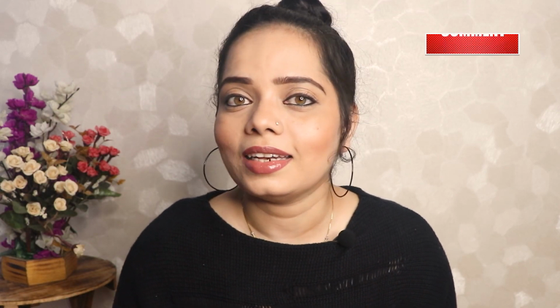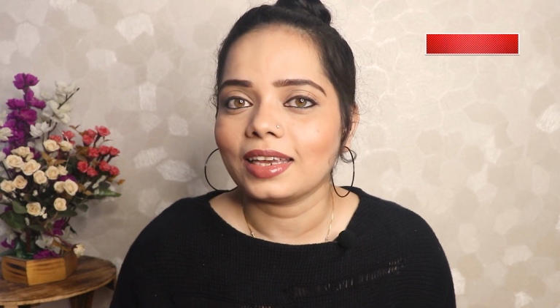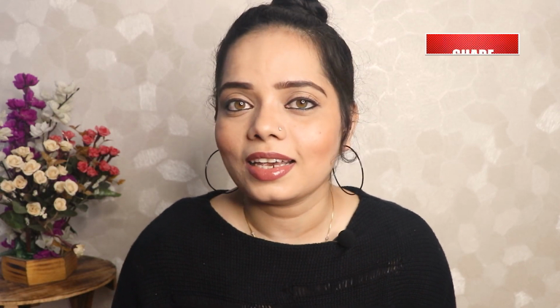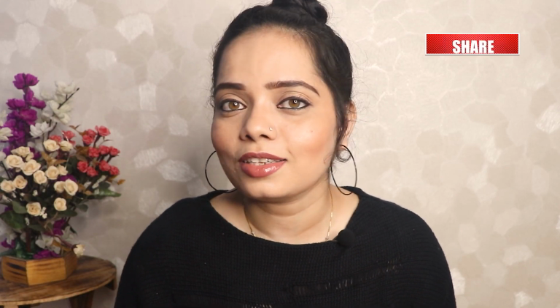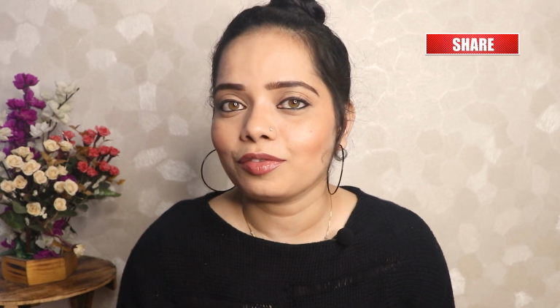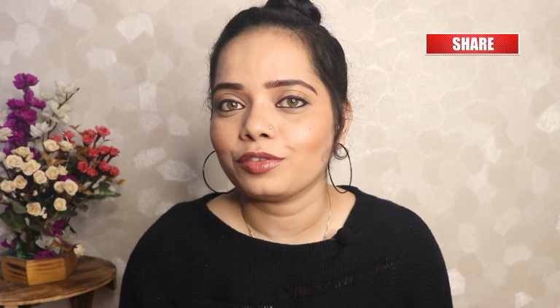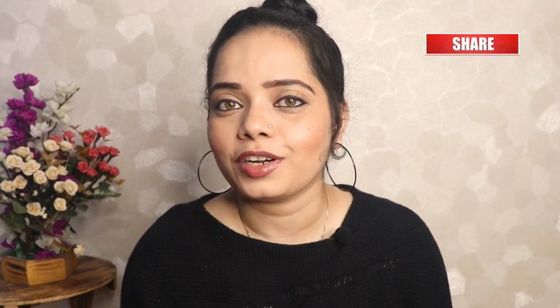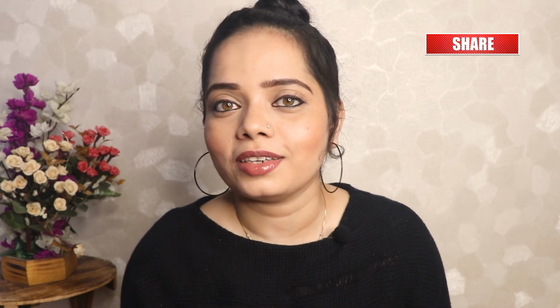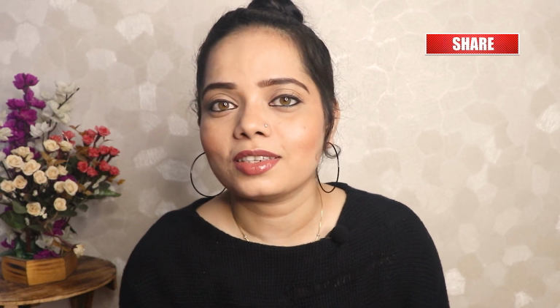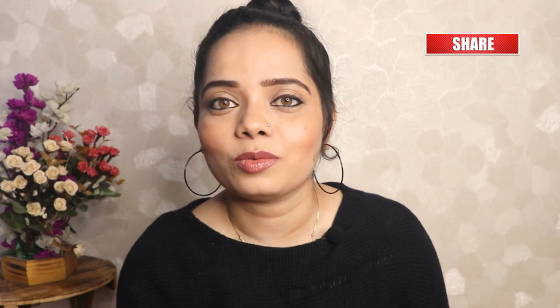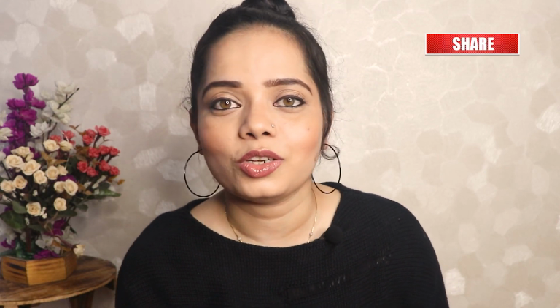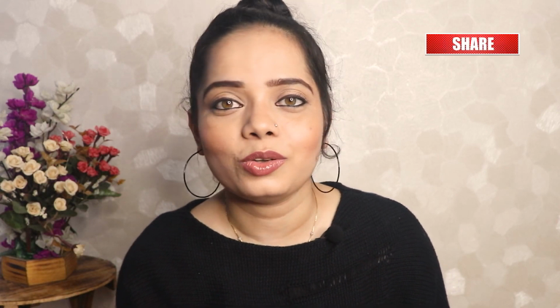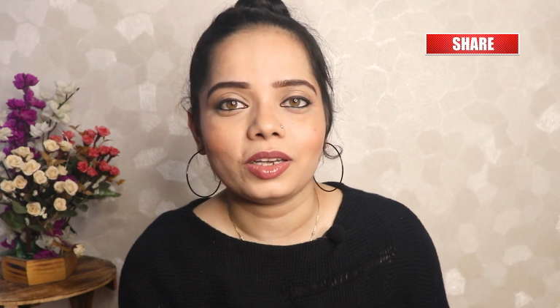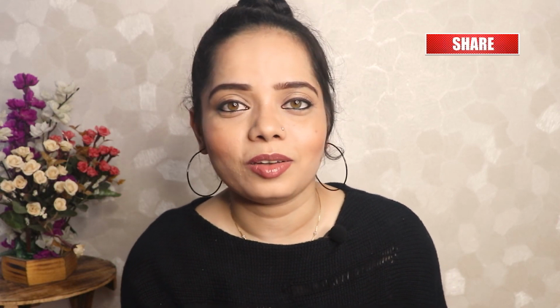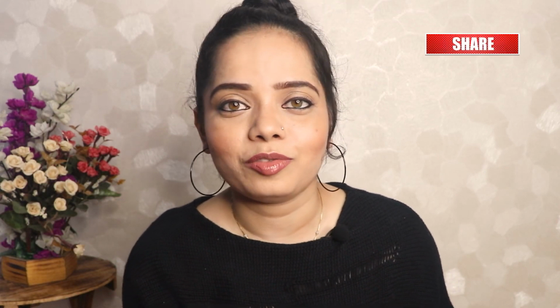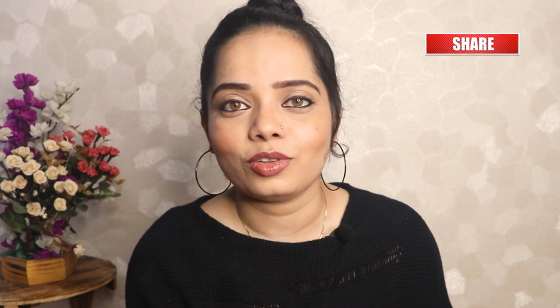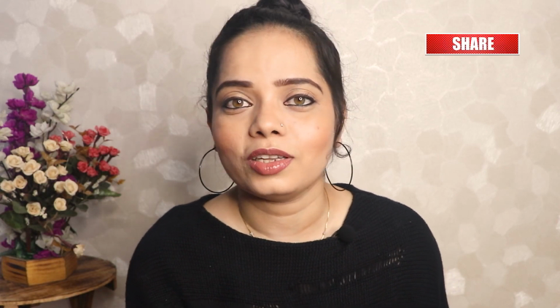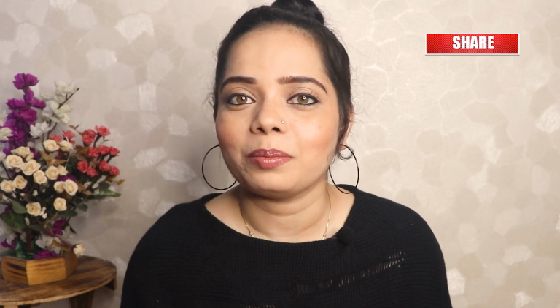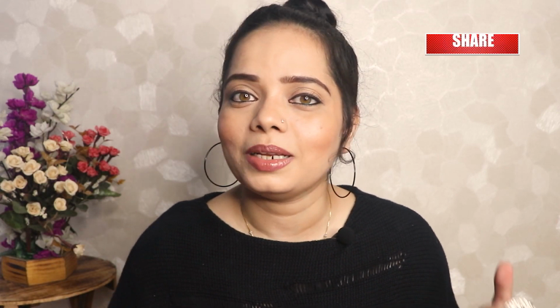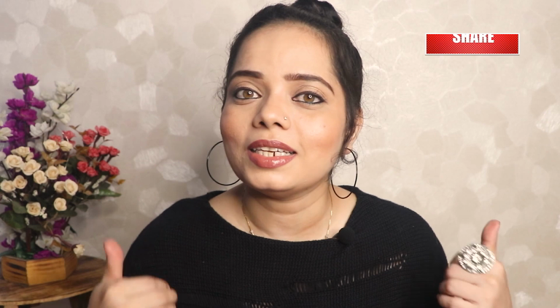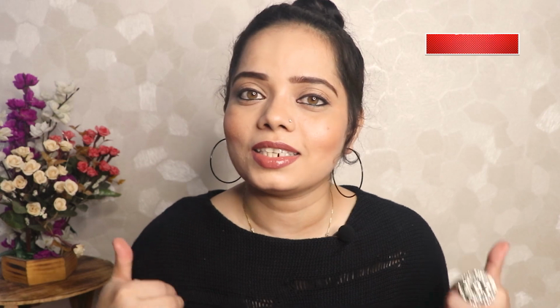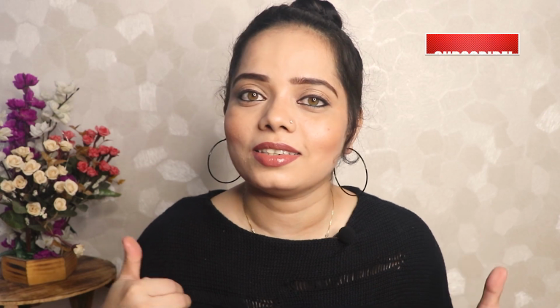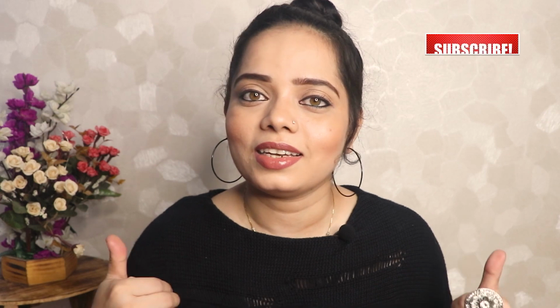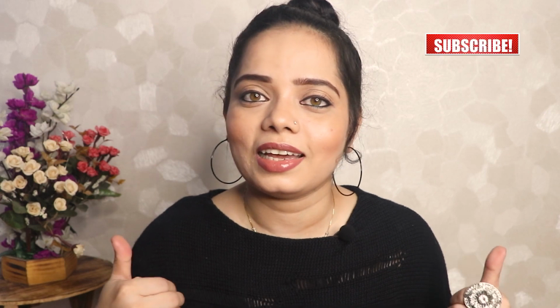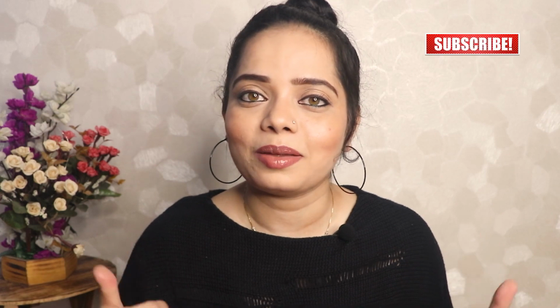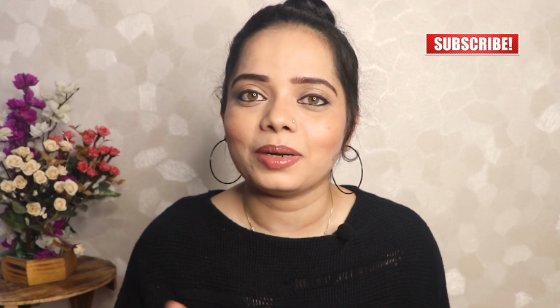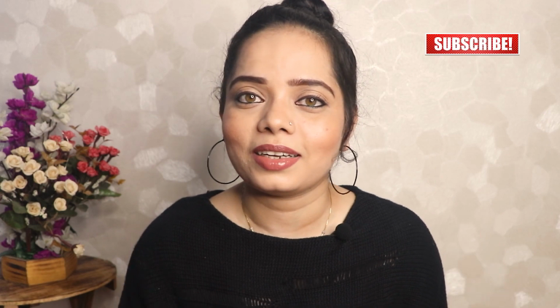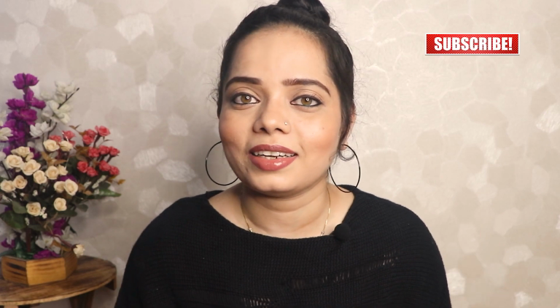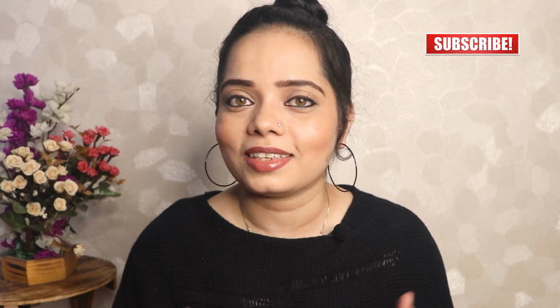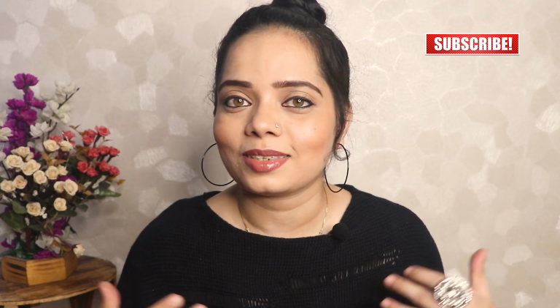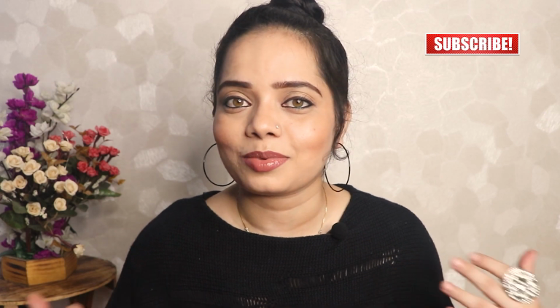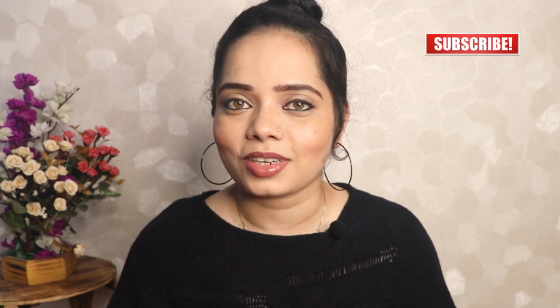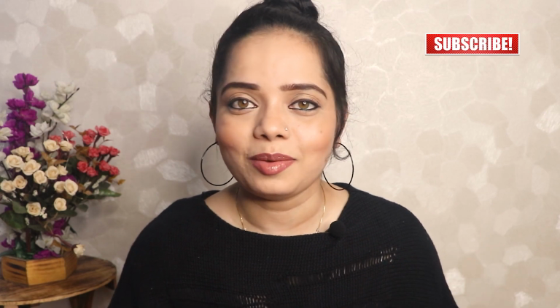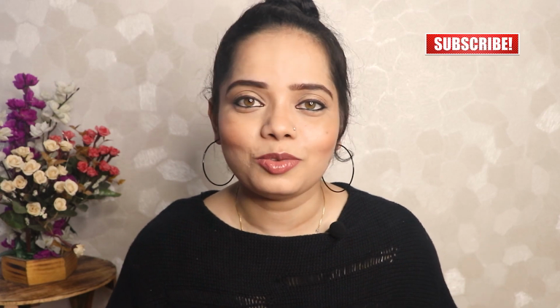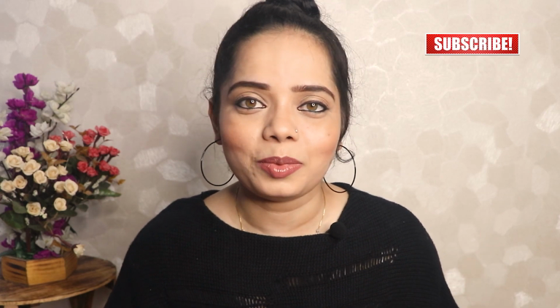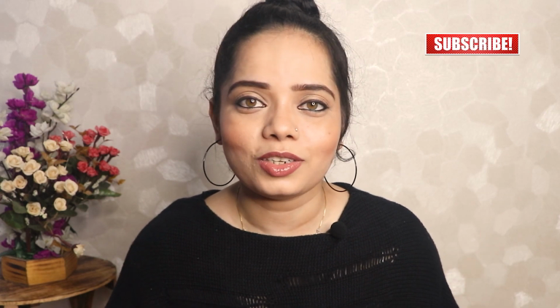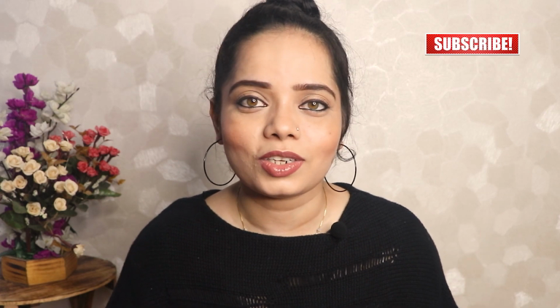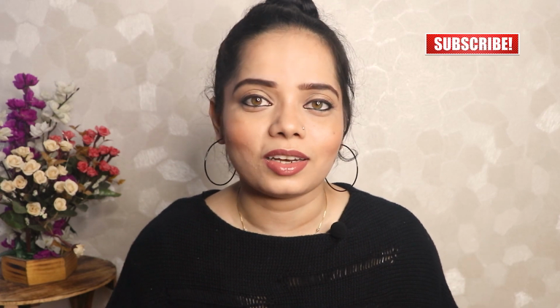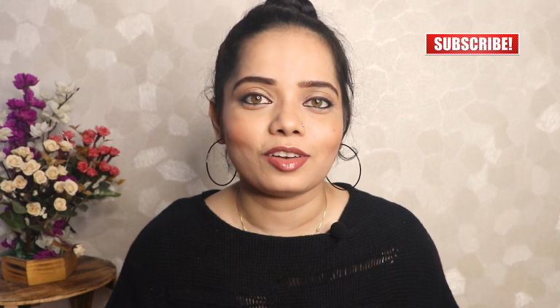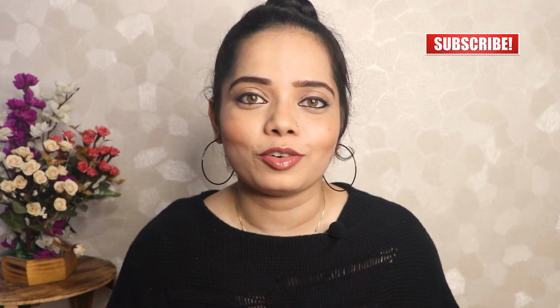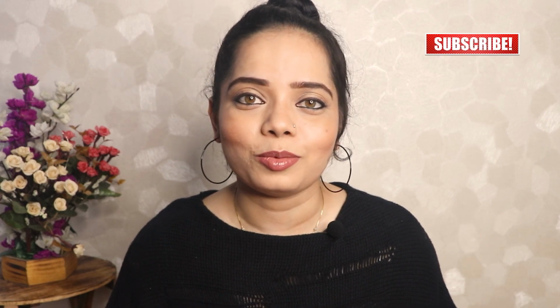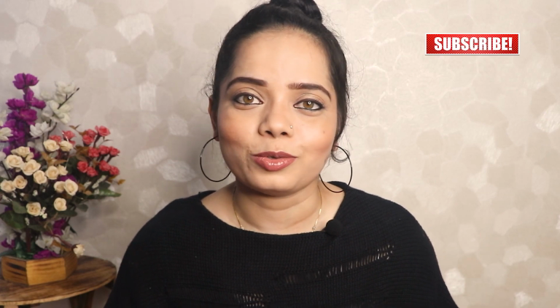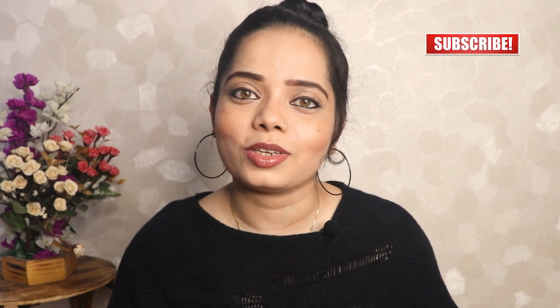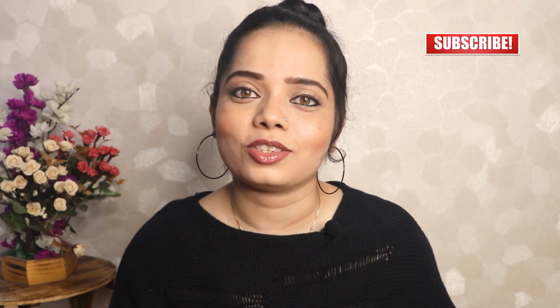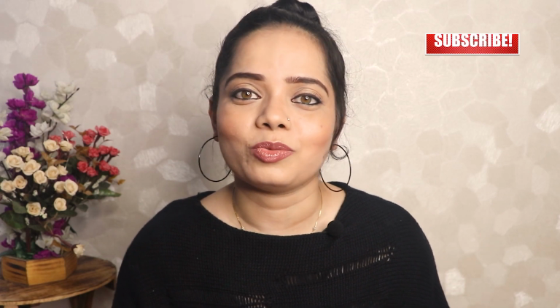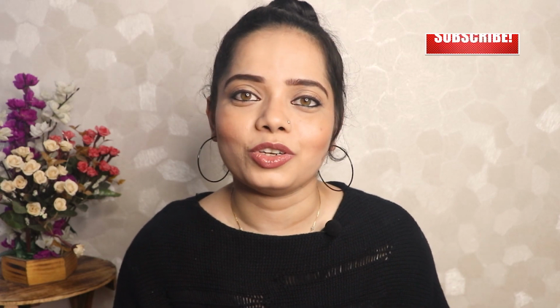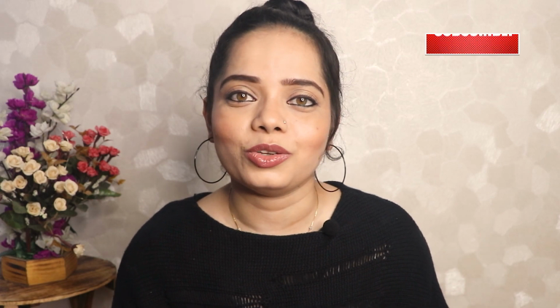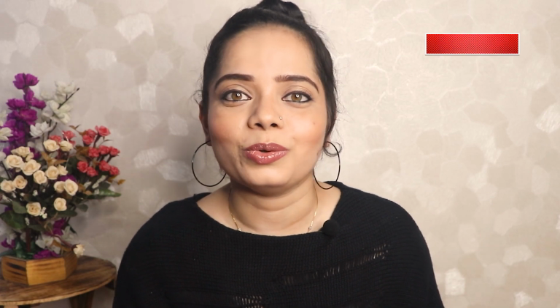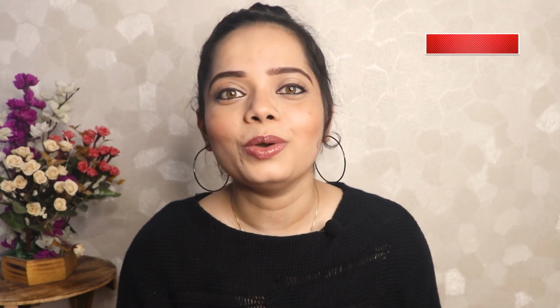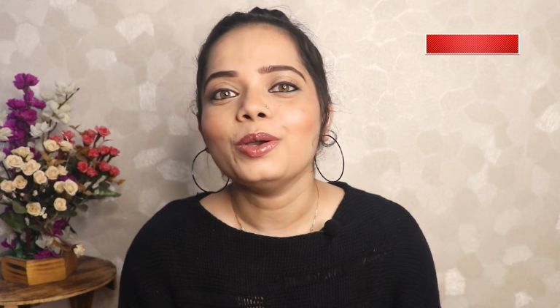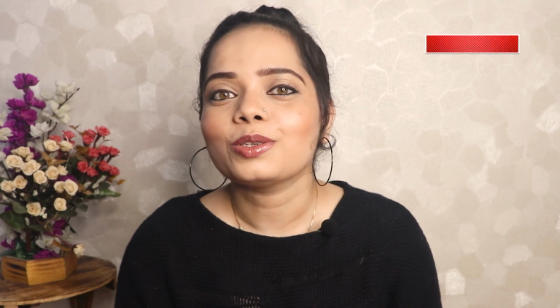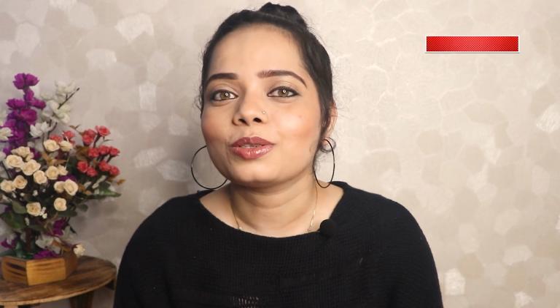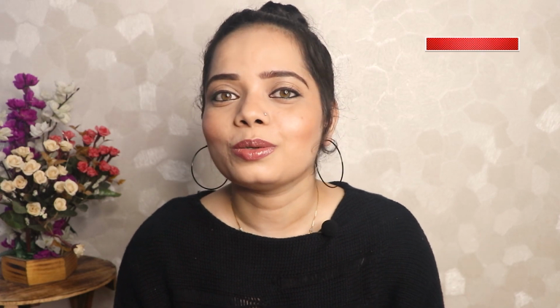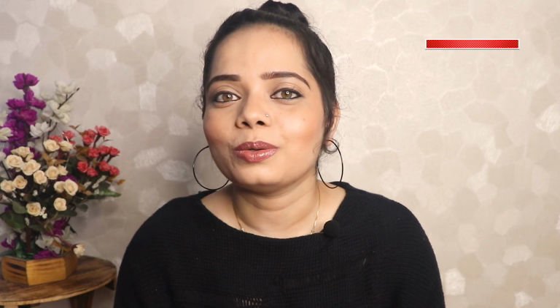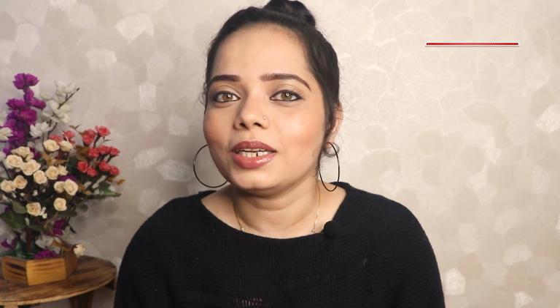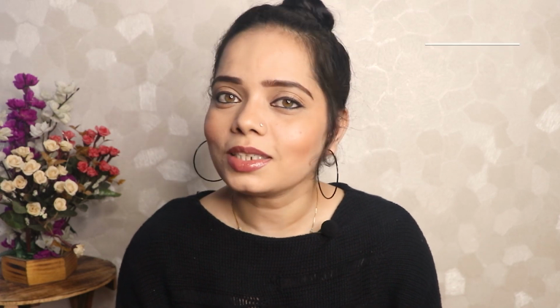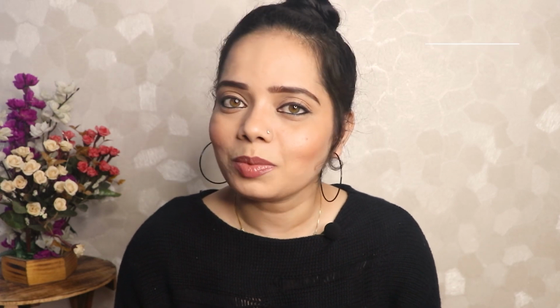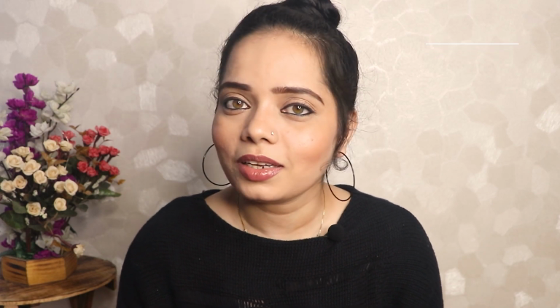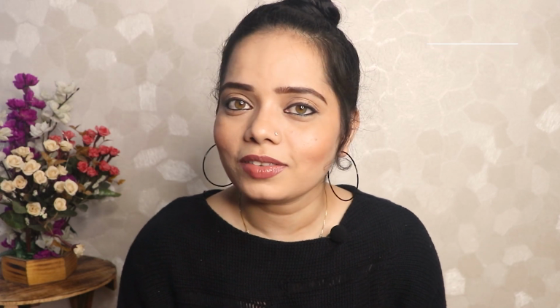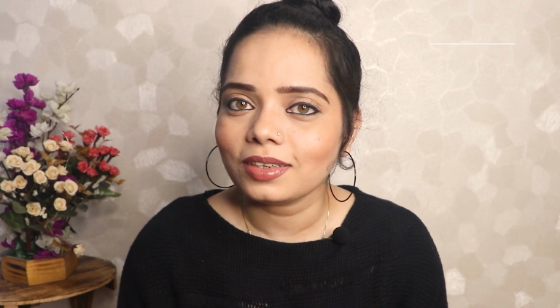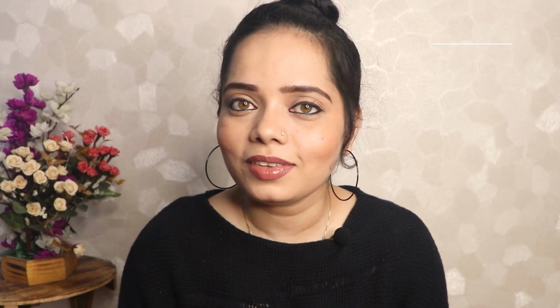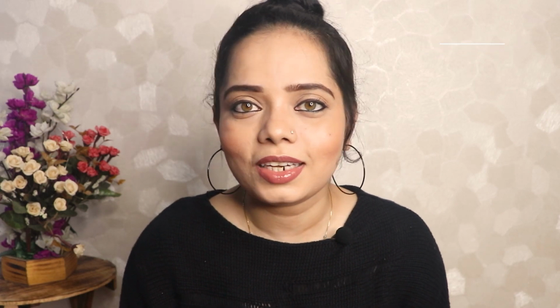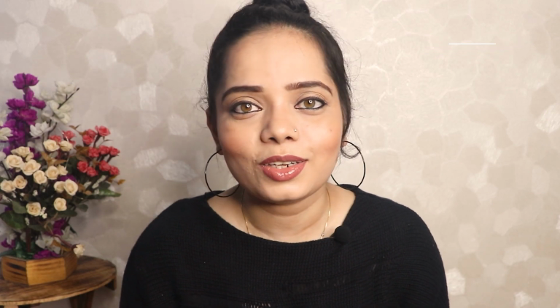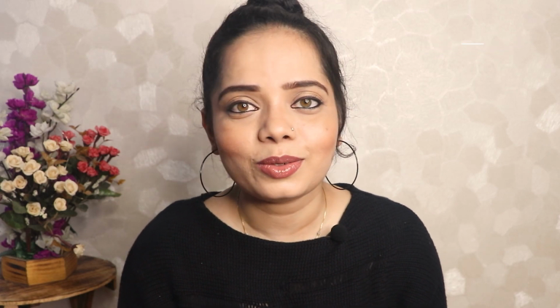In case you find this video helpful, please hit the like button and subscribe to my channel for more such videos. So let's begin.